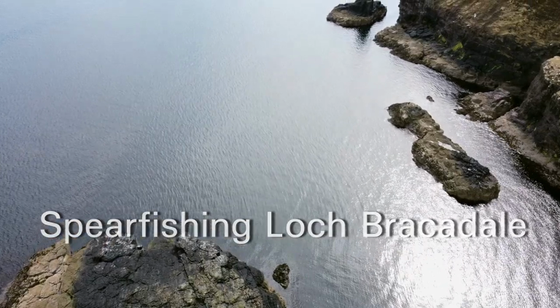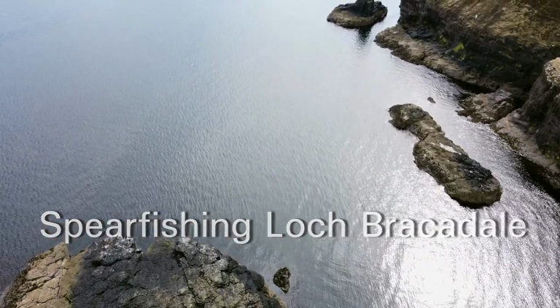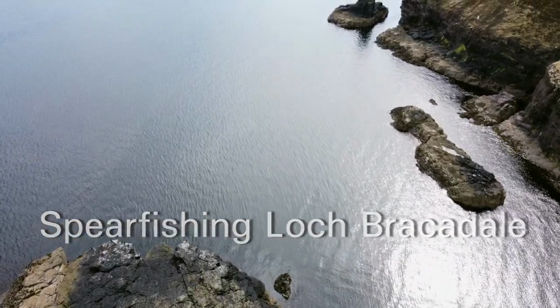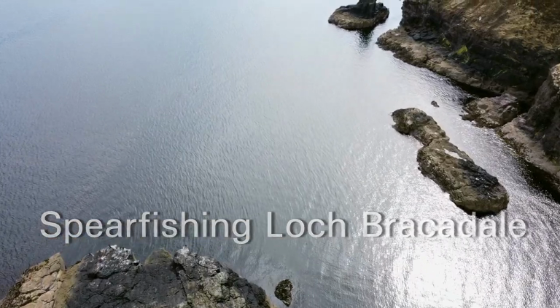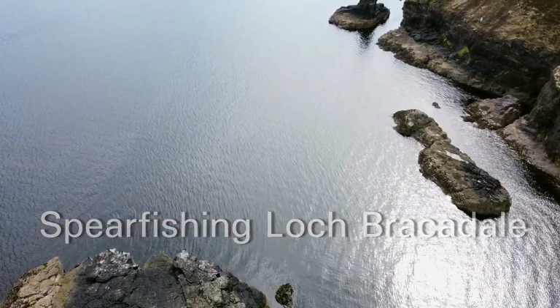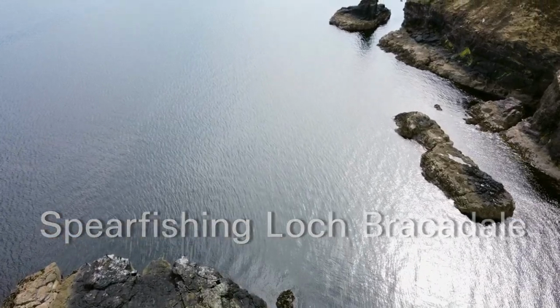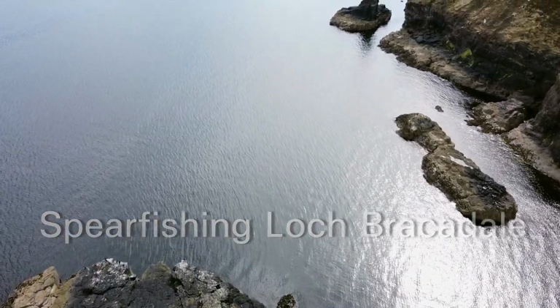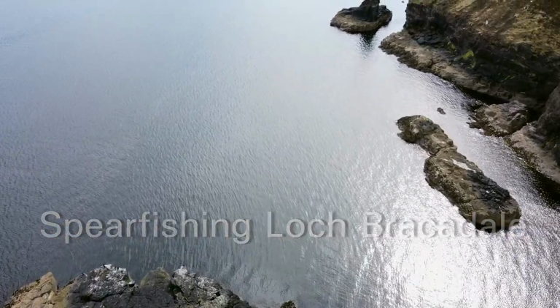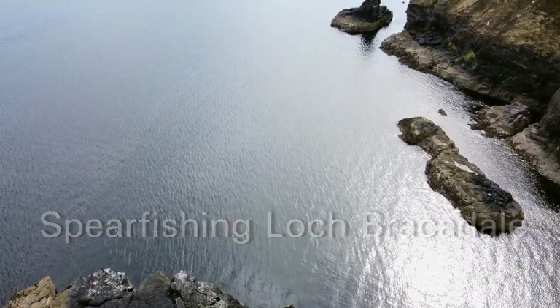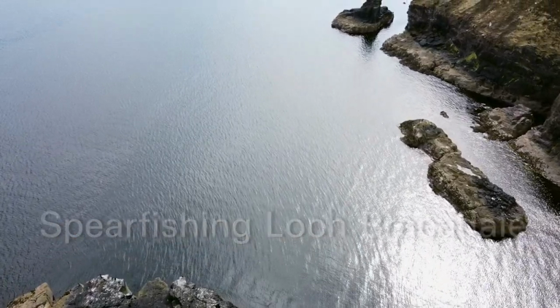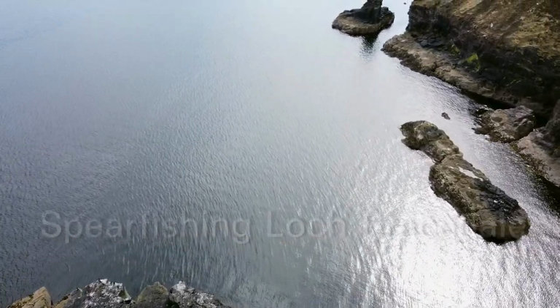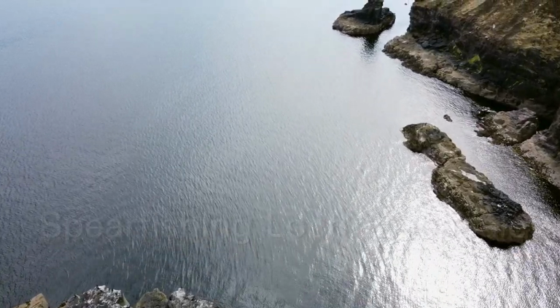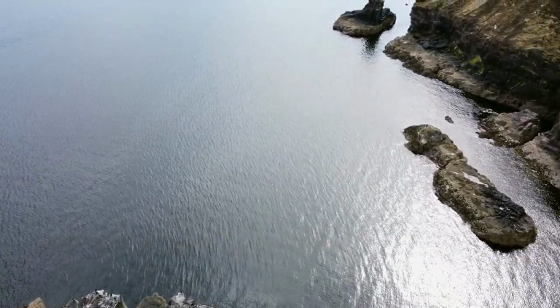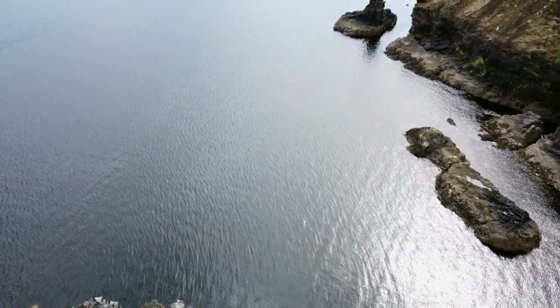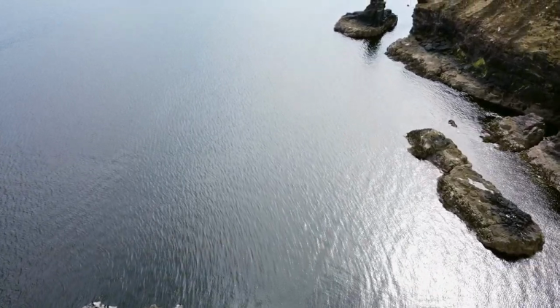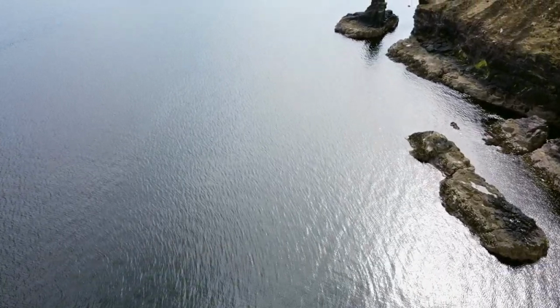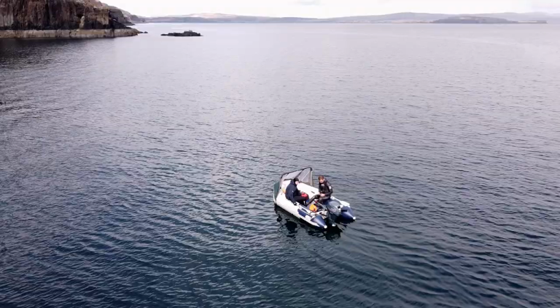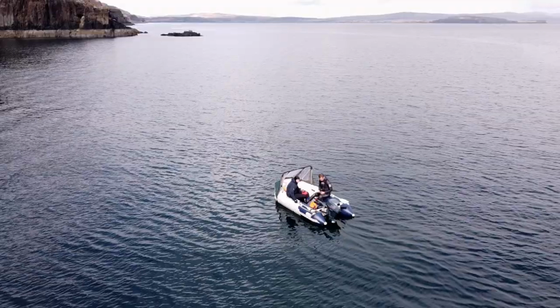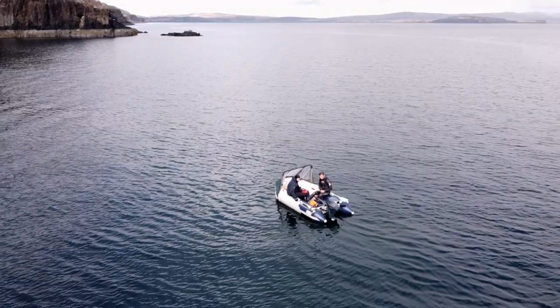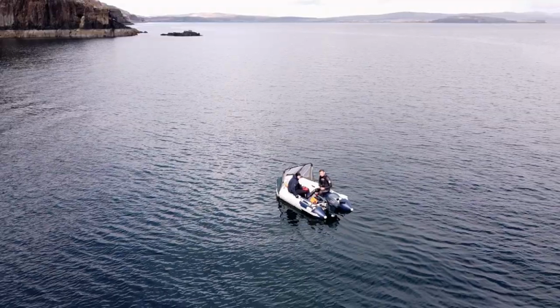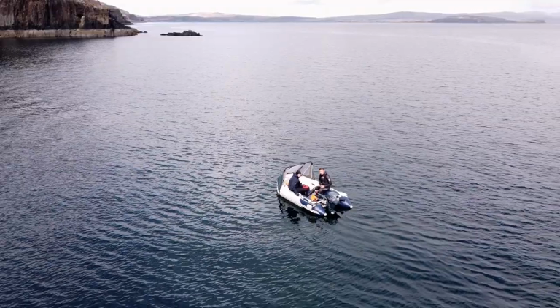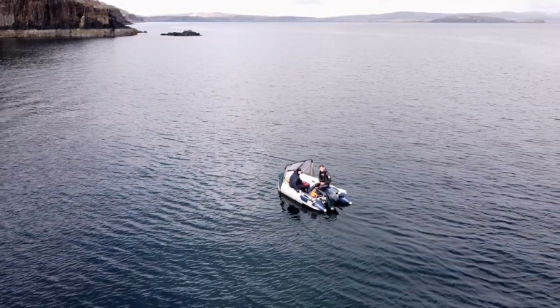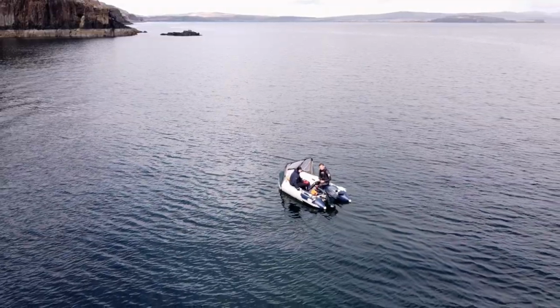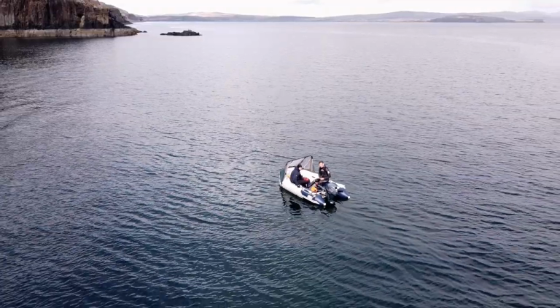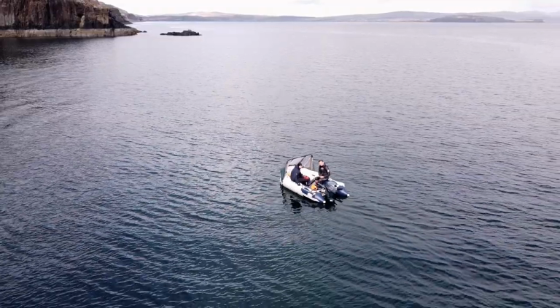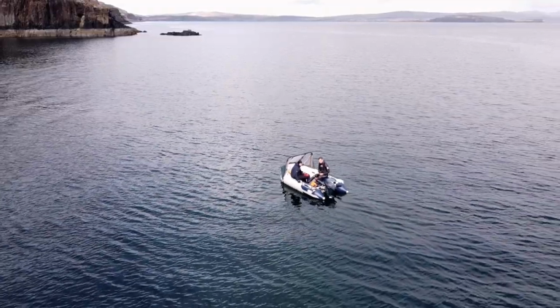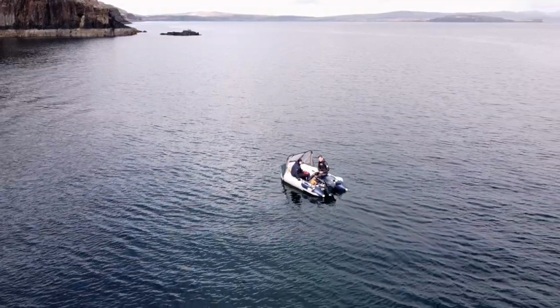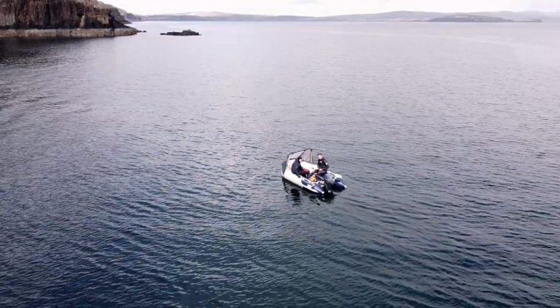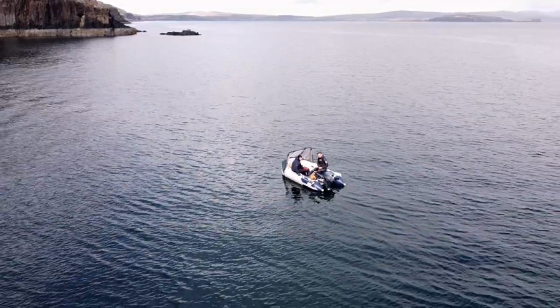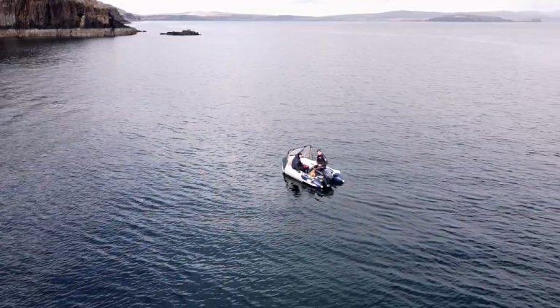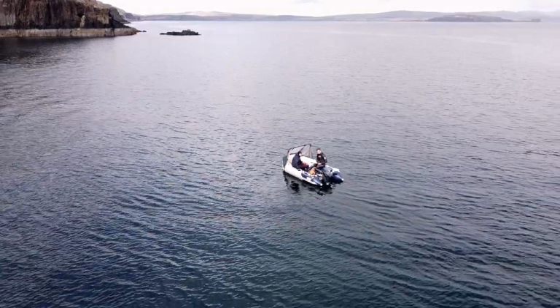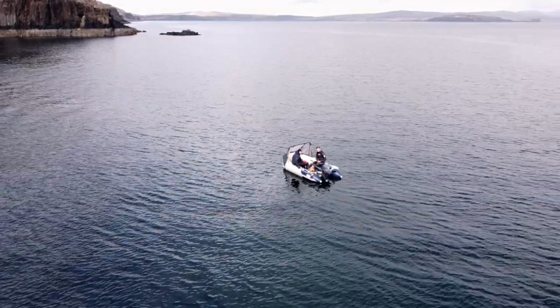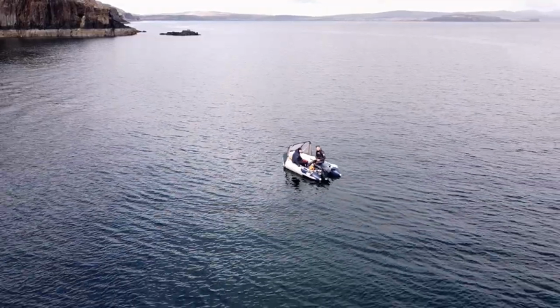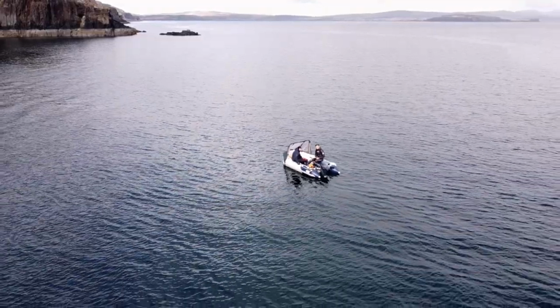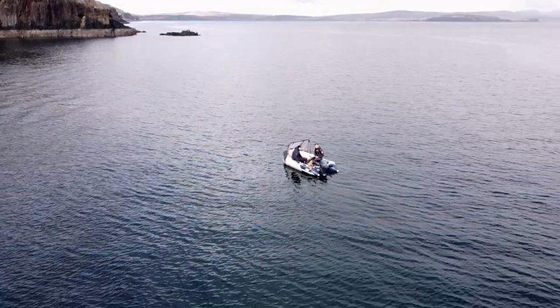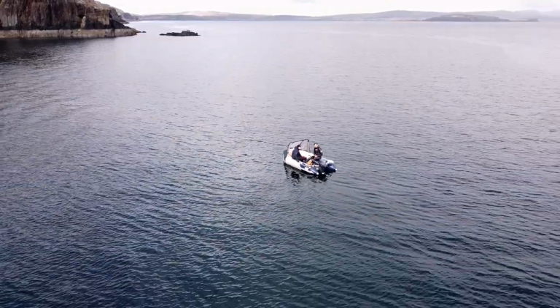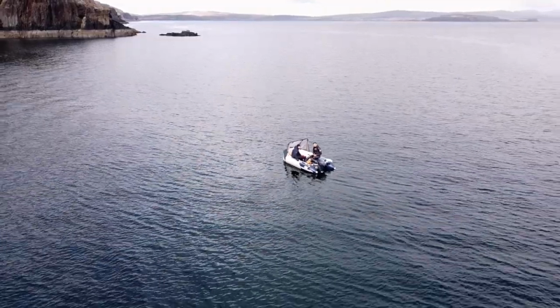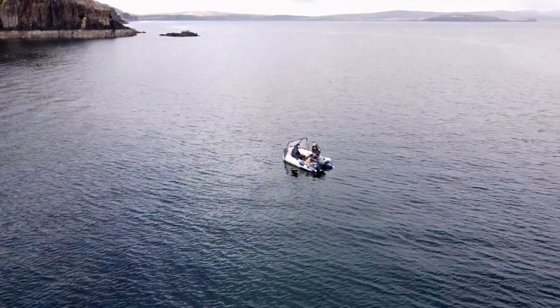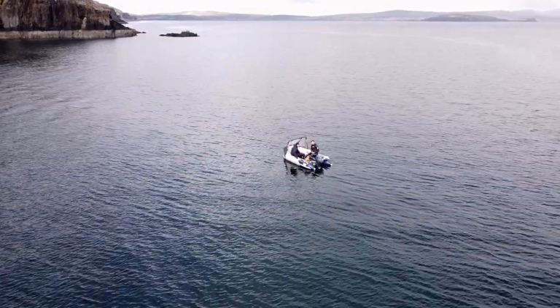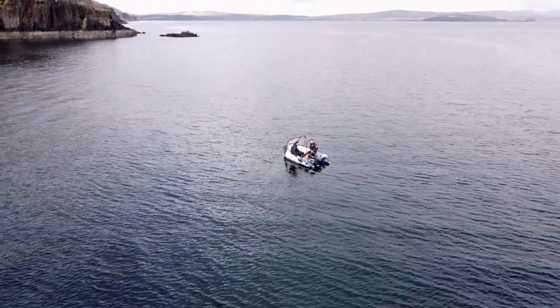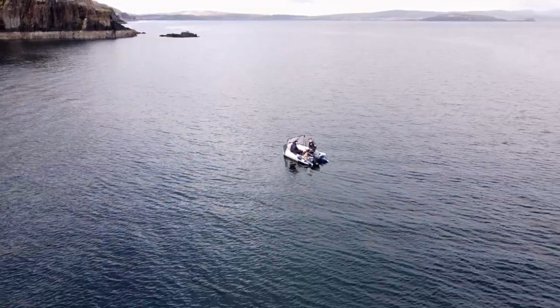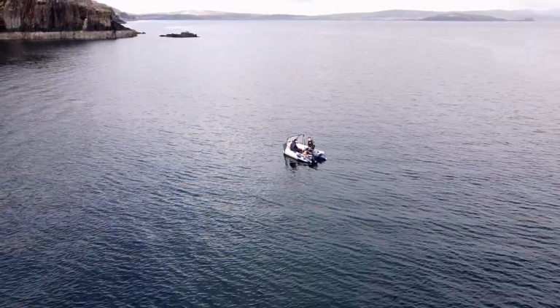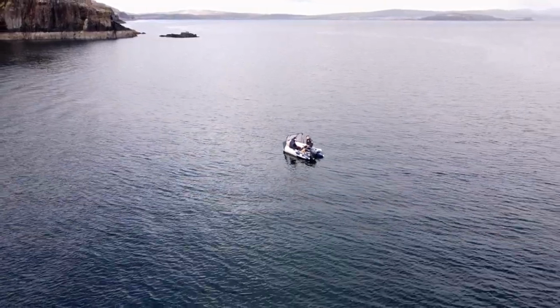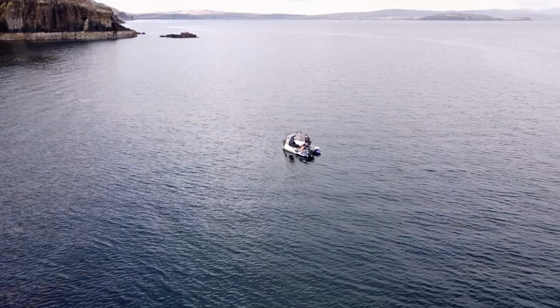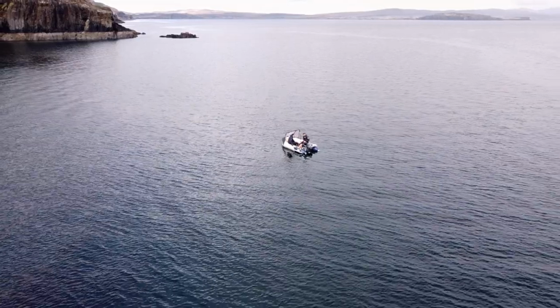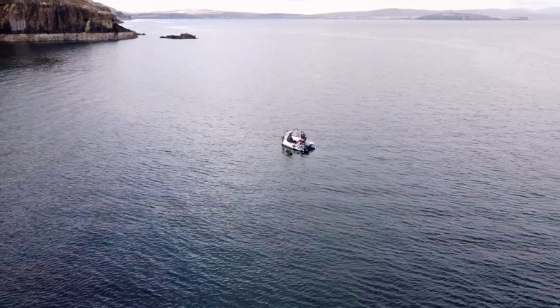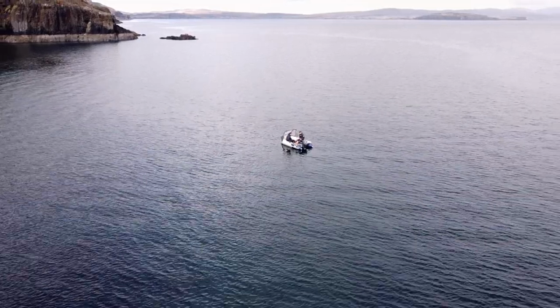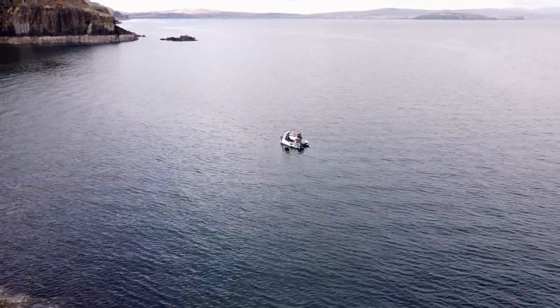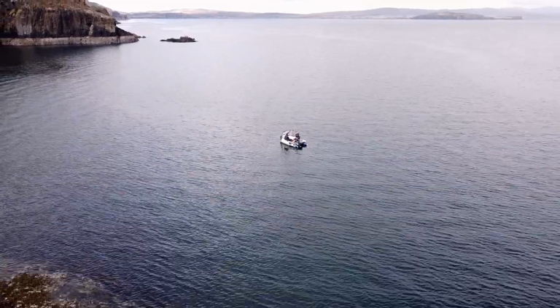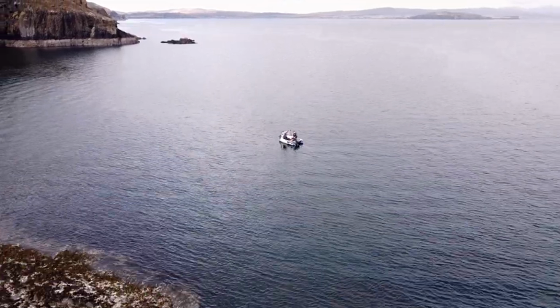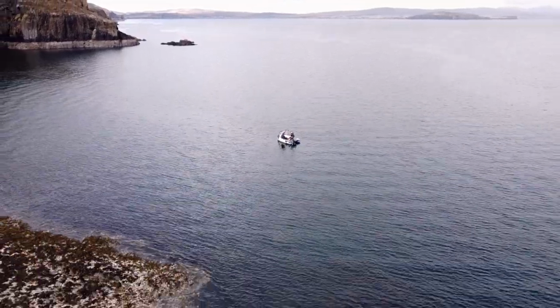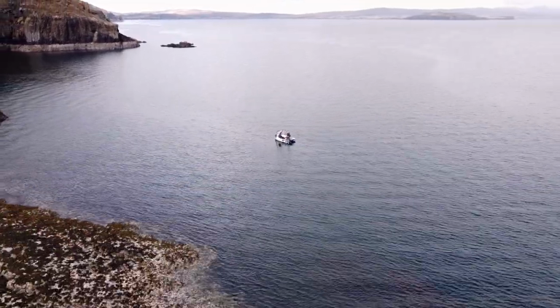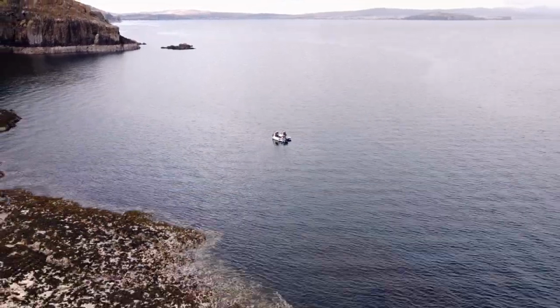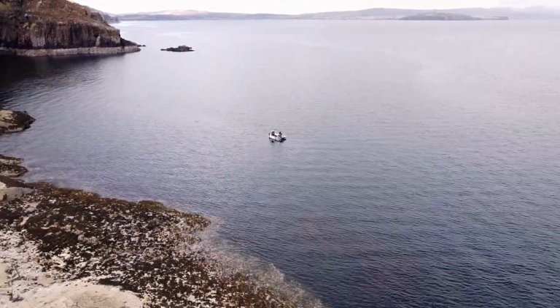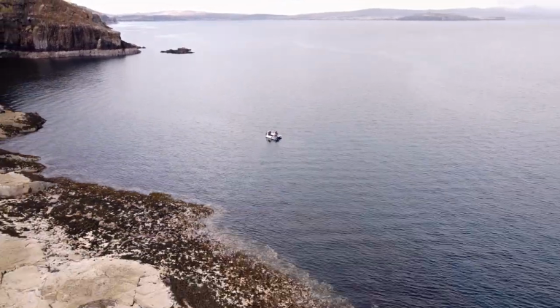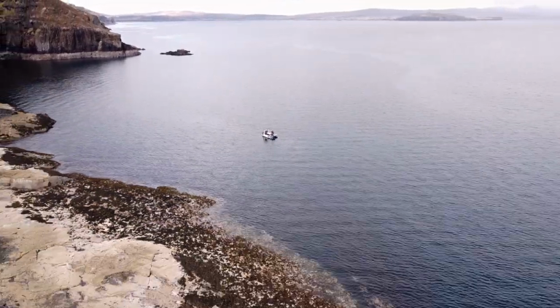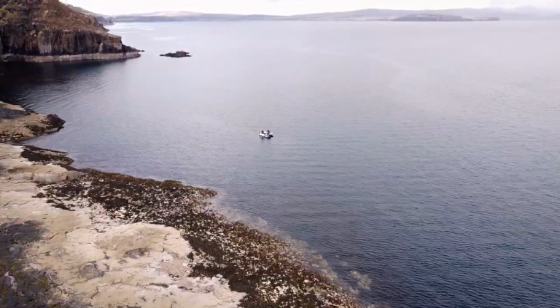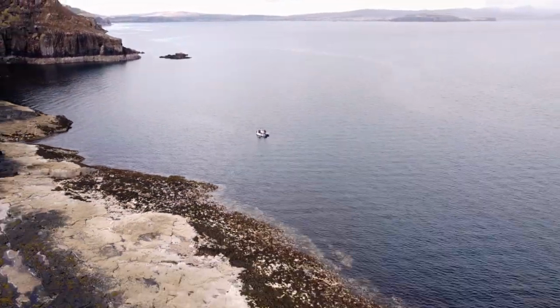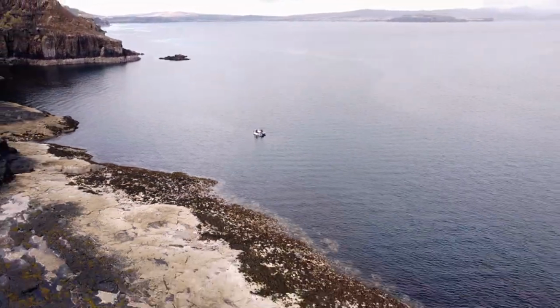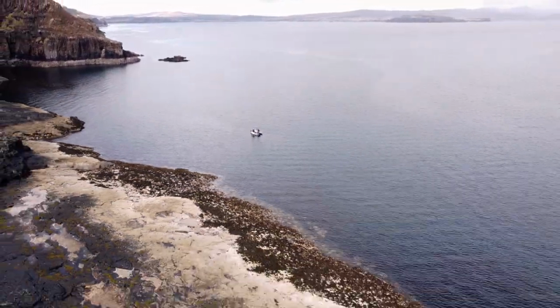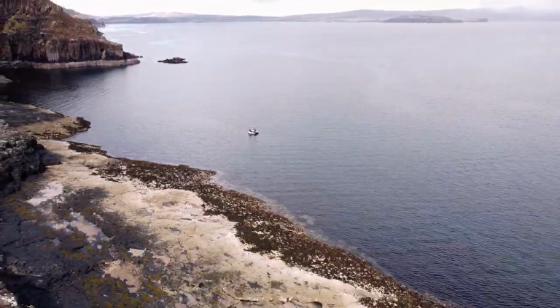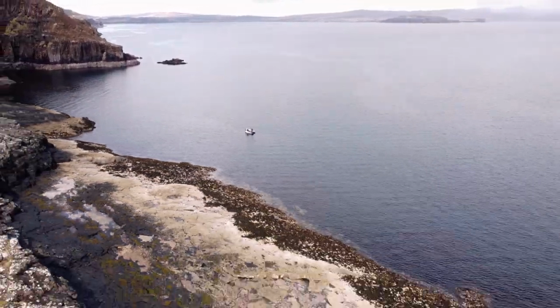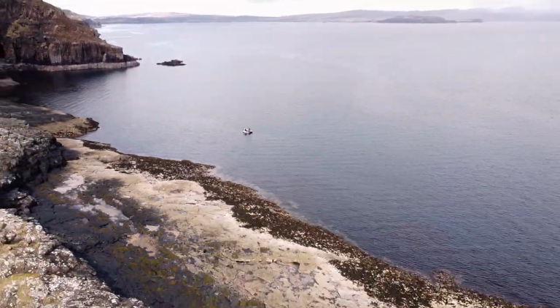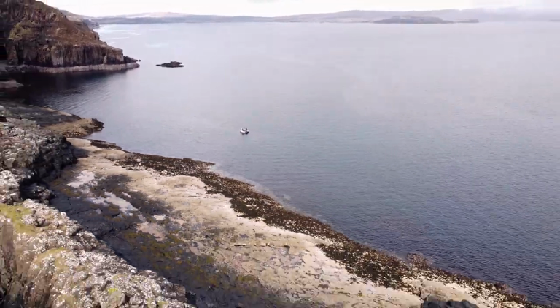Welcome back to Sky Spear Fishing. On this episode we explore at Loch Brackerdale. We start off by taking the boat out to the back of We Are.